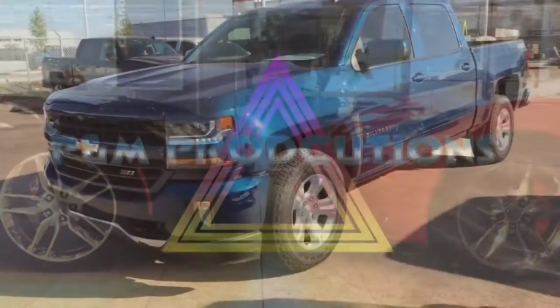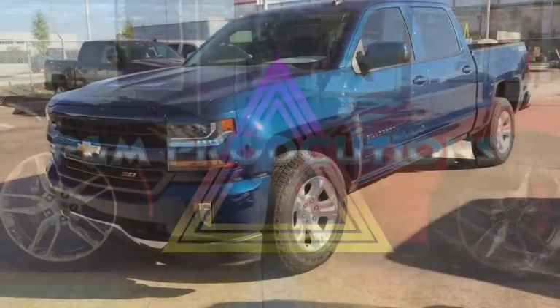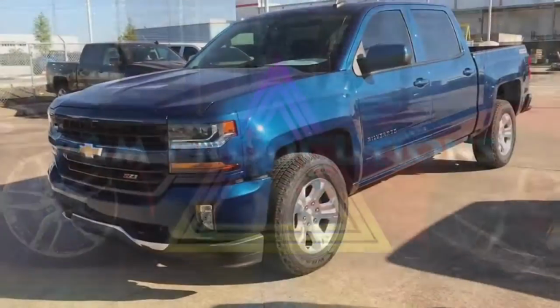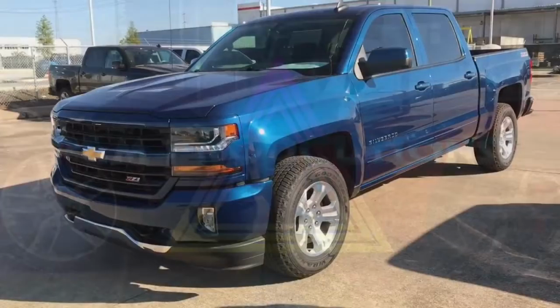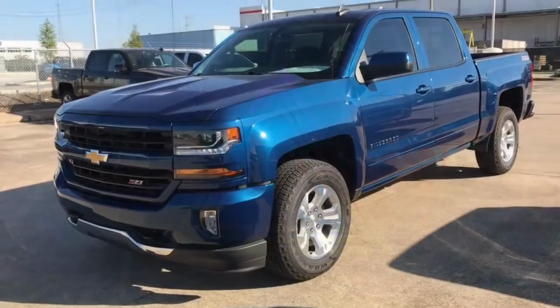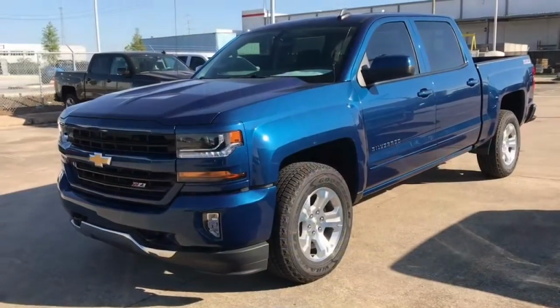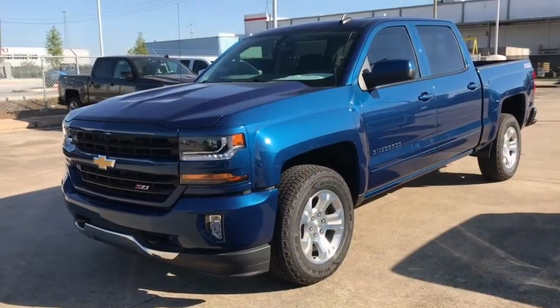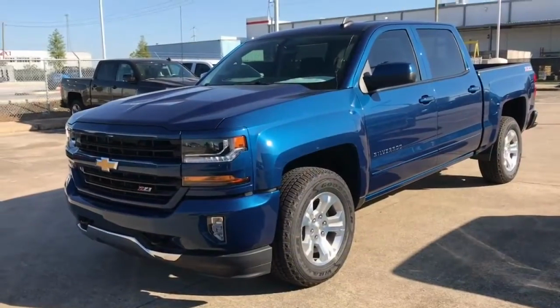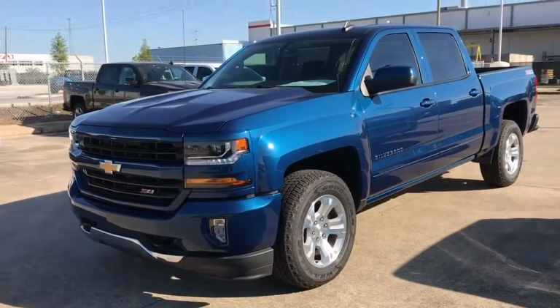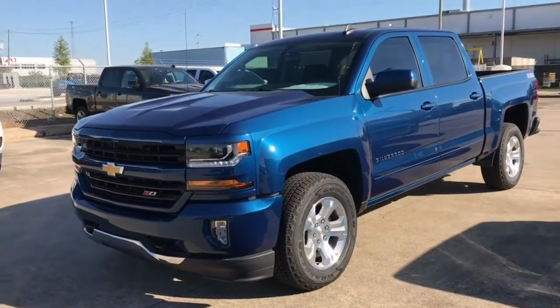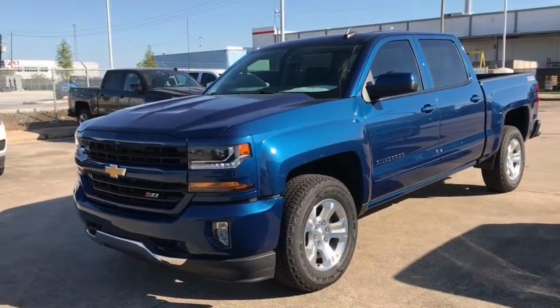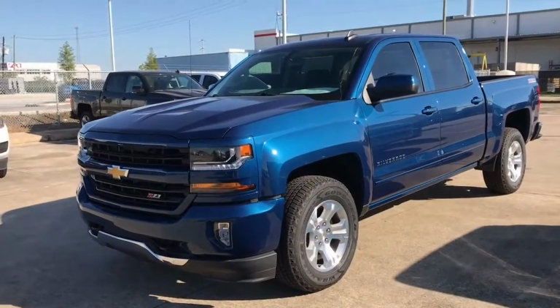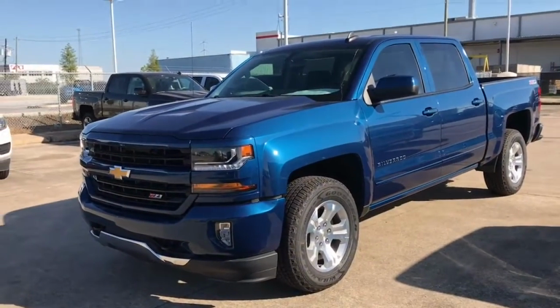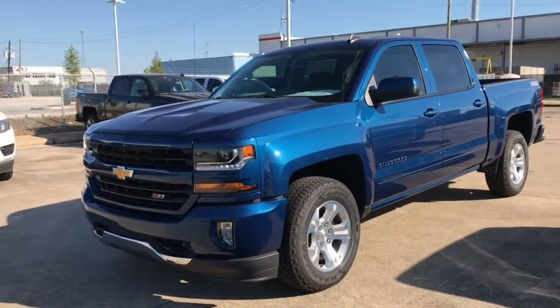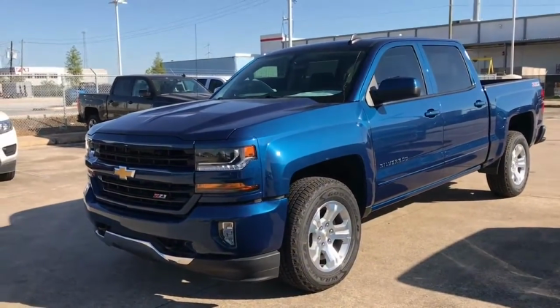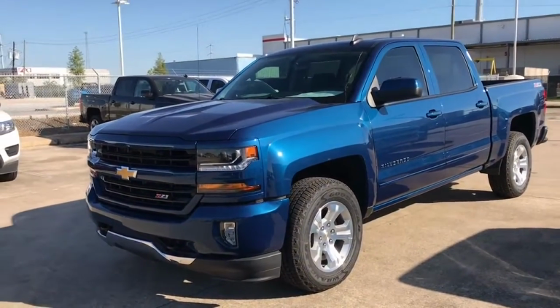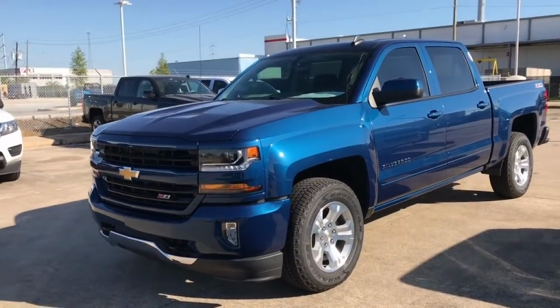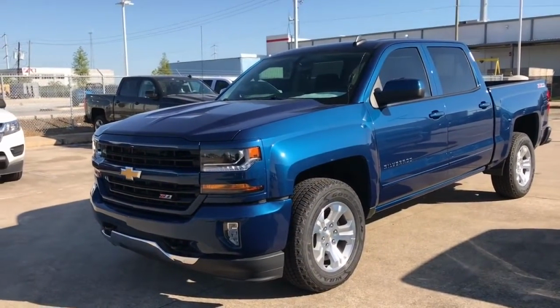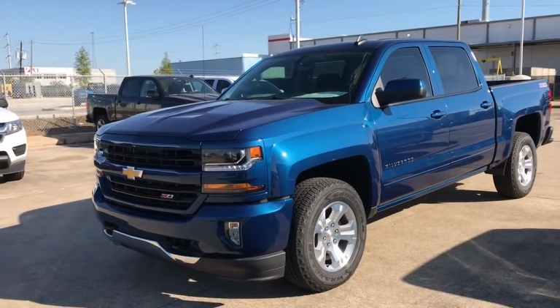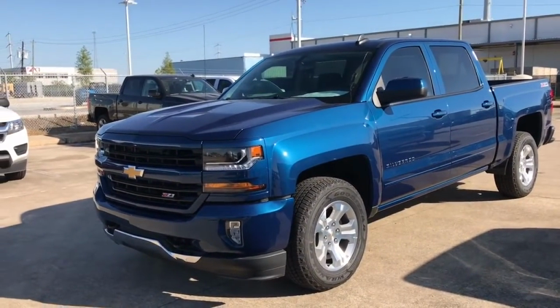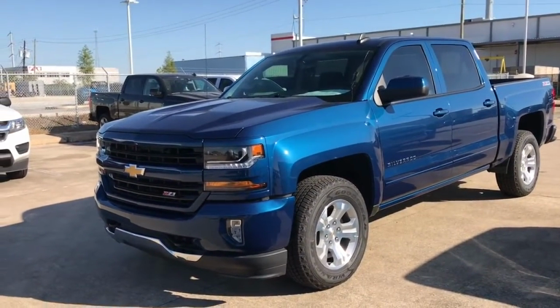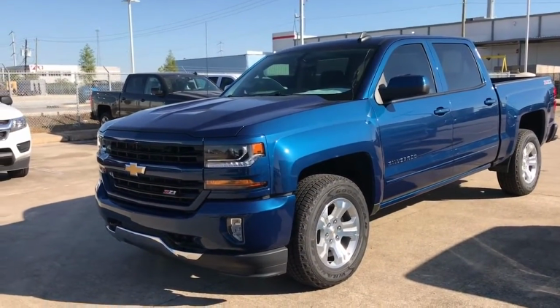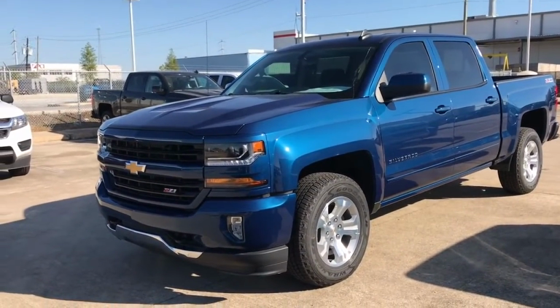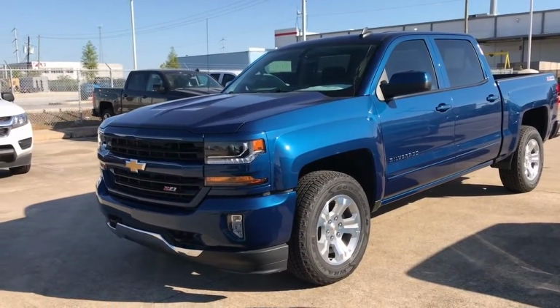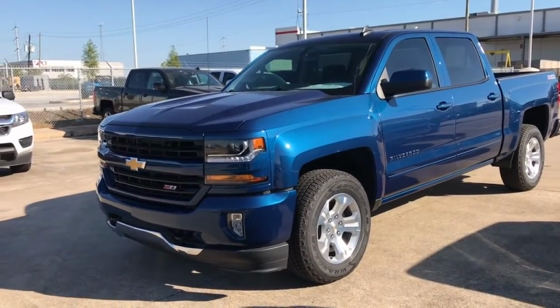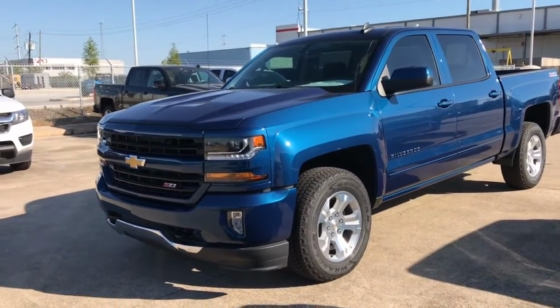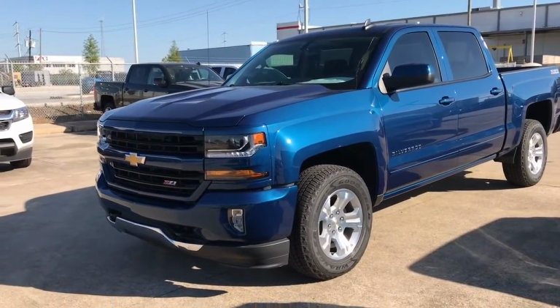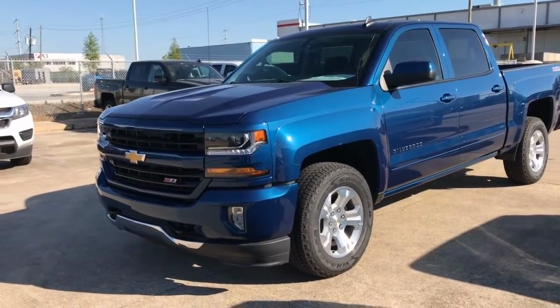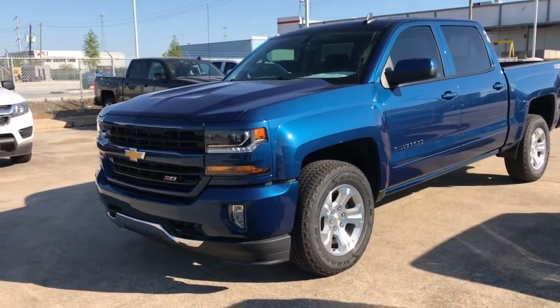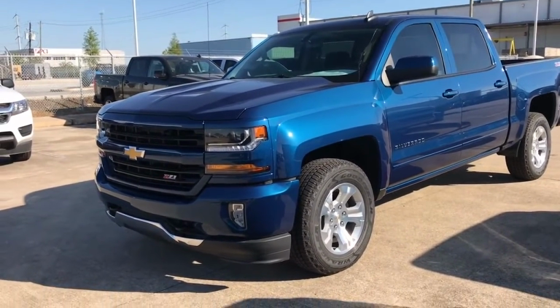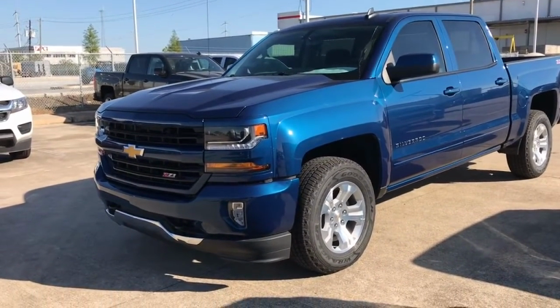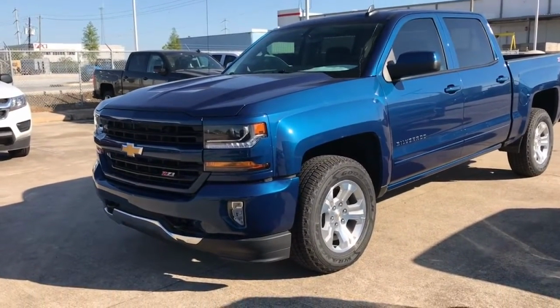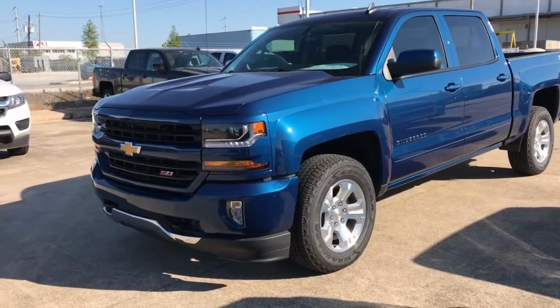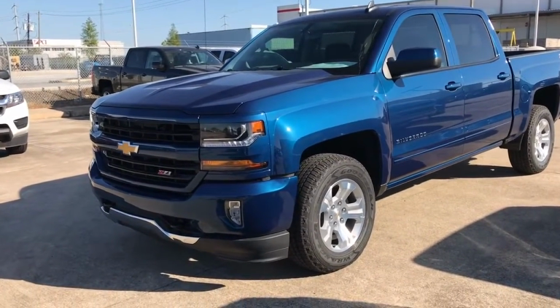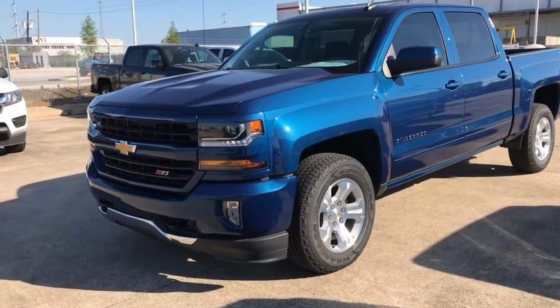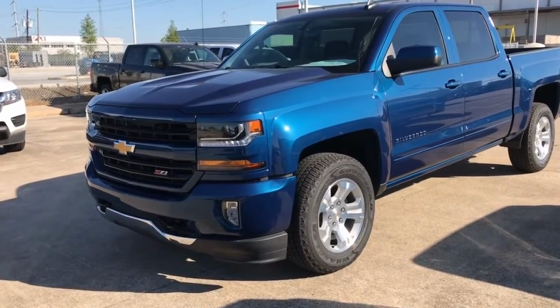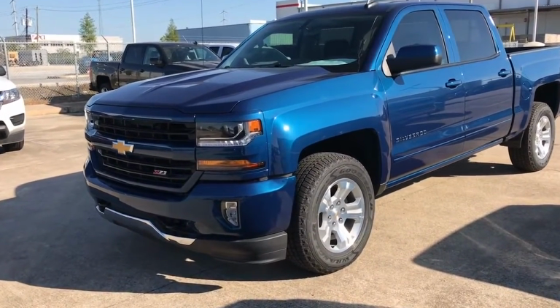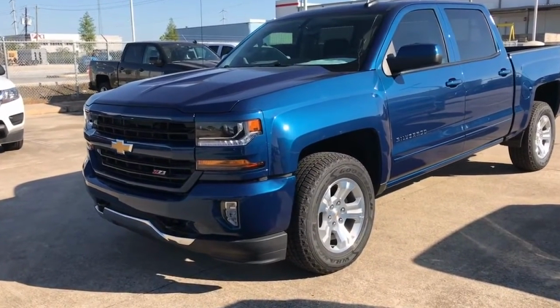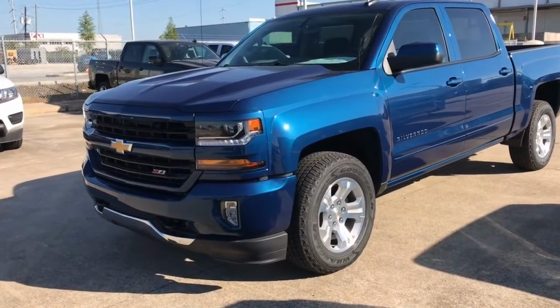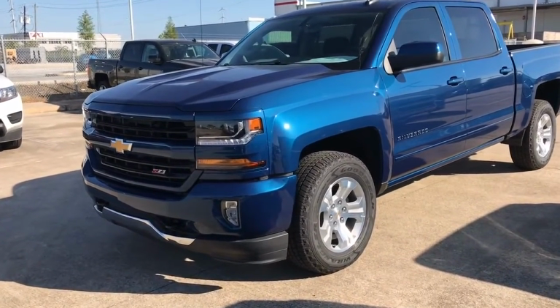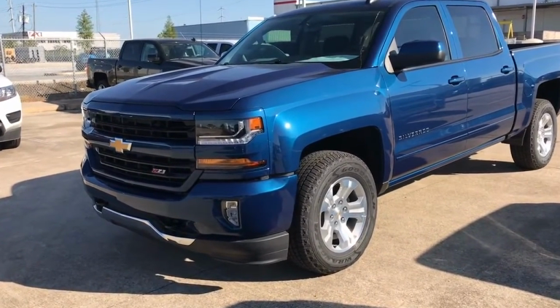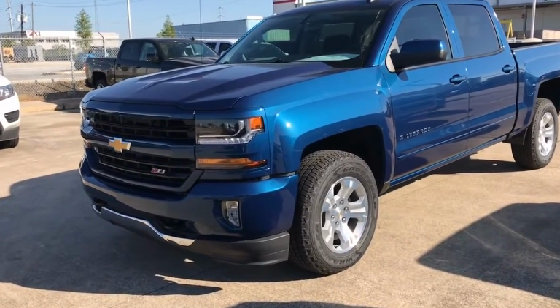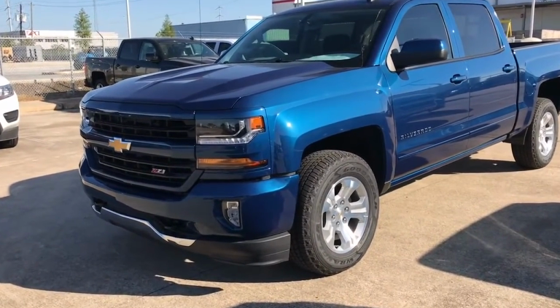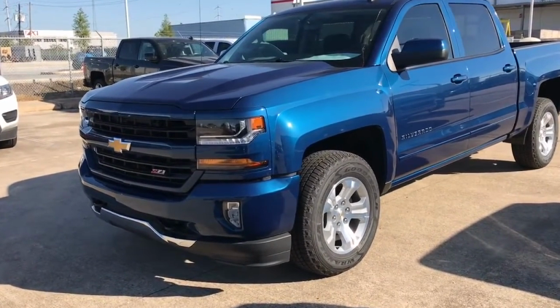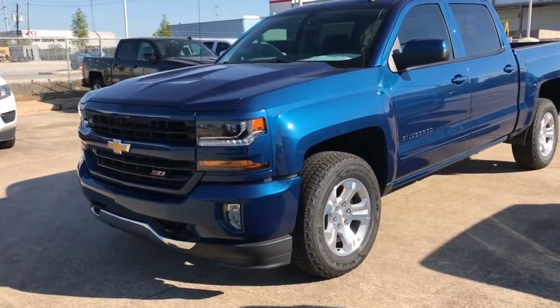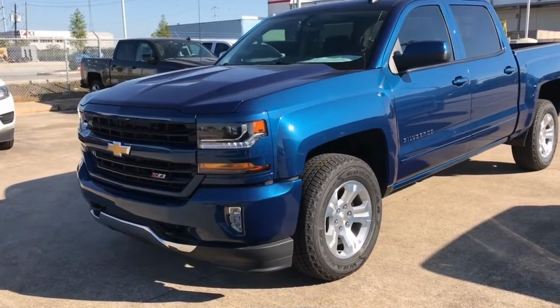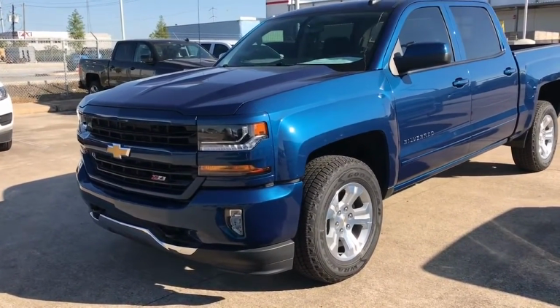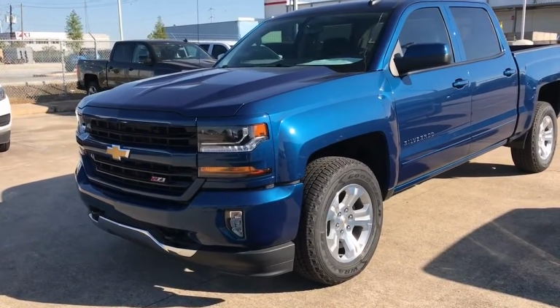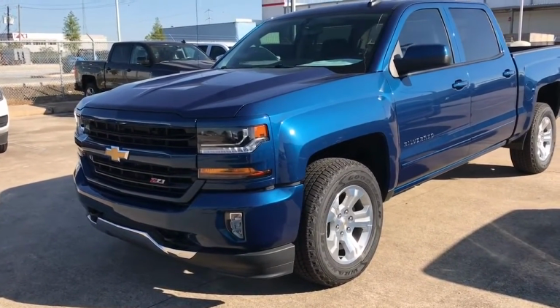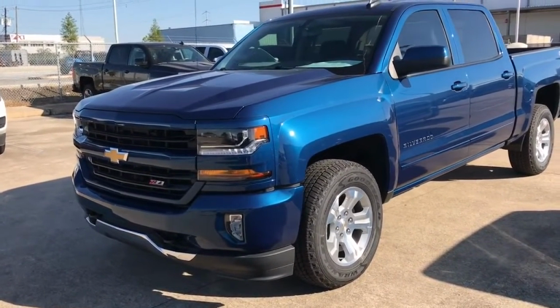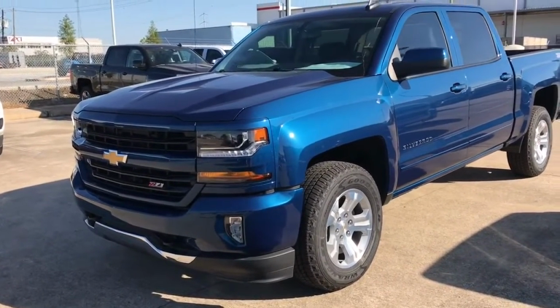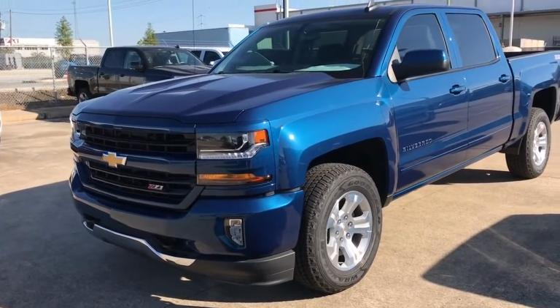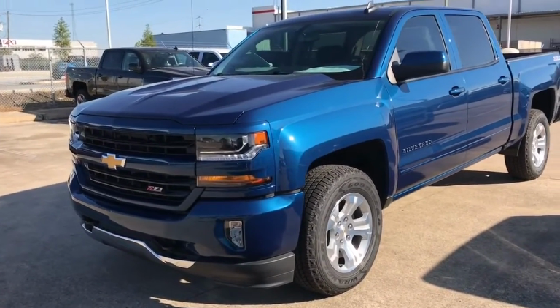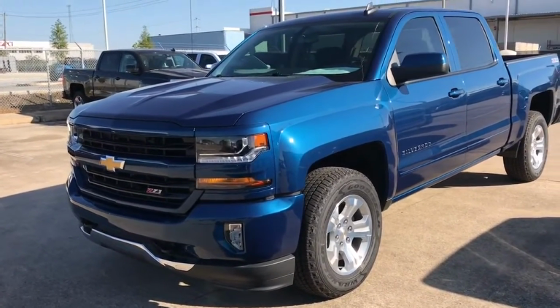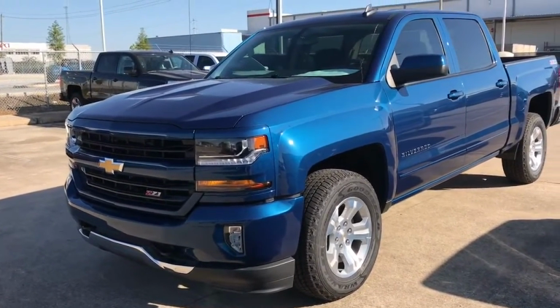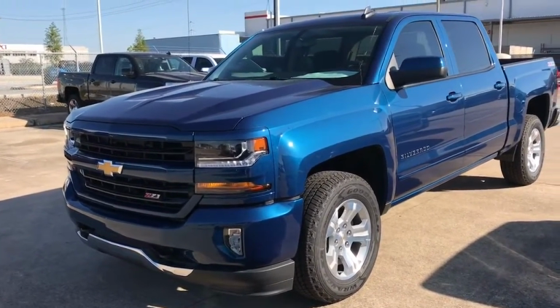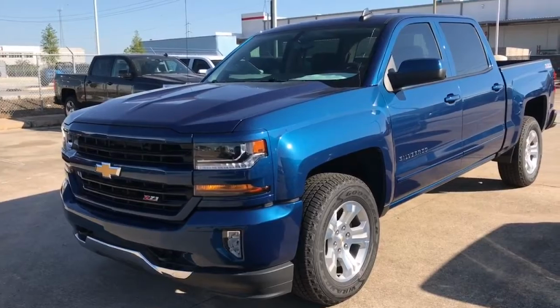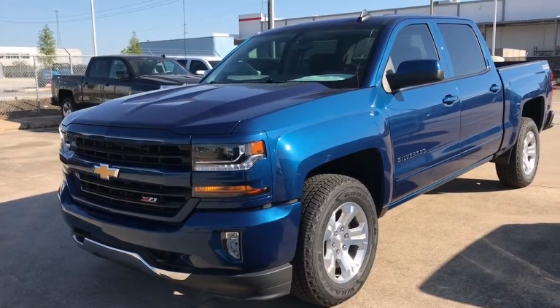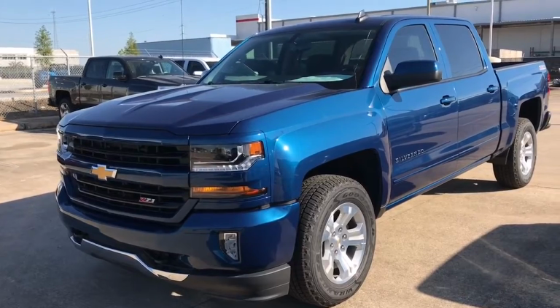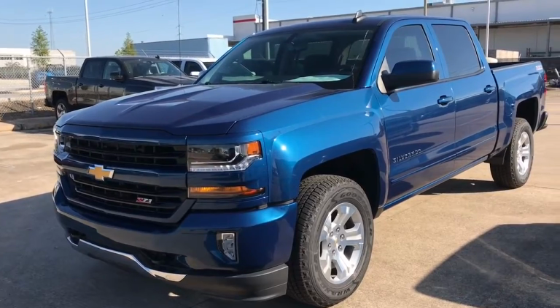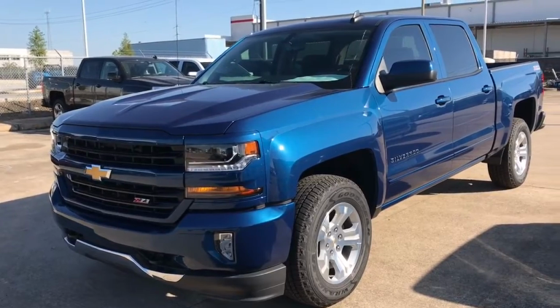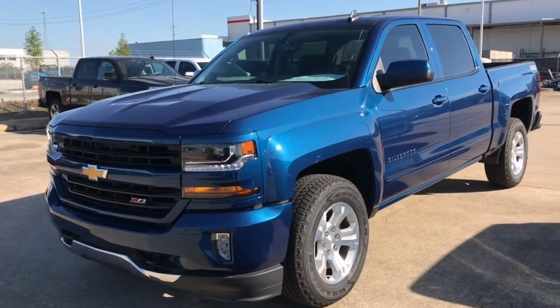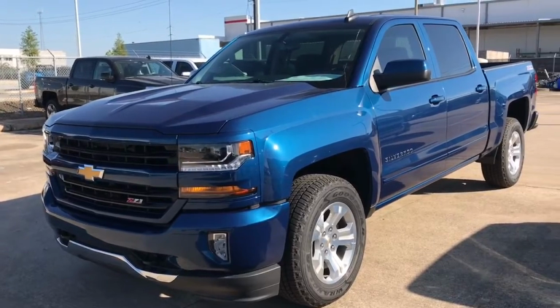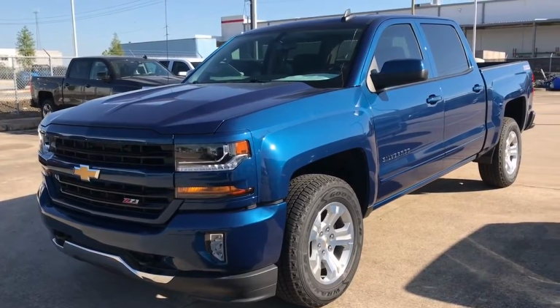What's up guys, for today's video we're going to be reviewing the all-new 2018 Chevrolet Silverado Z71.